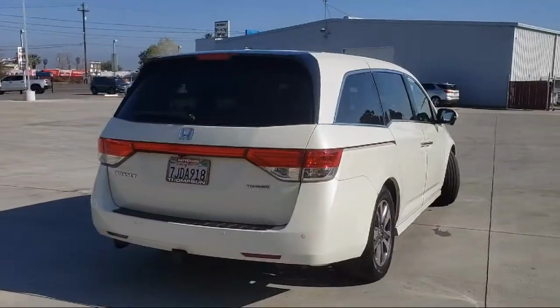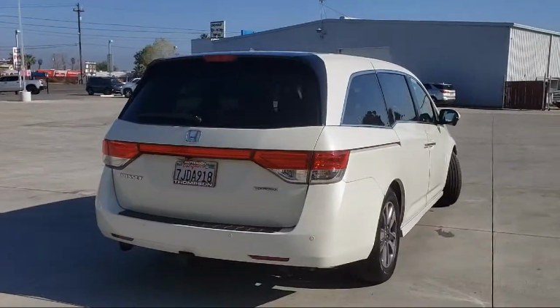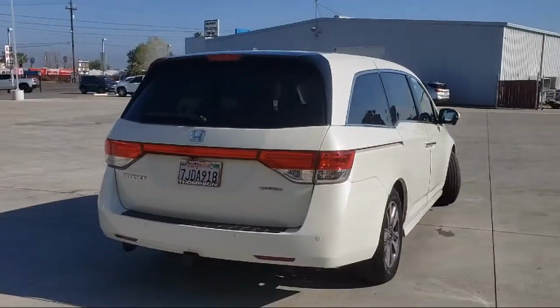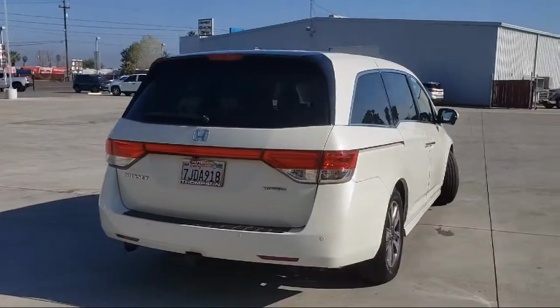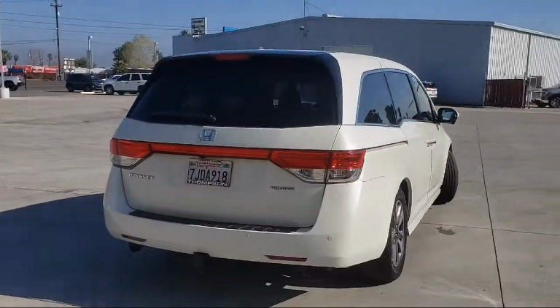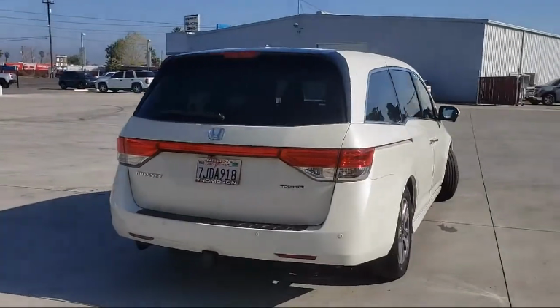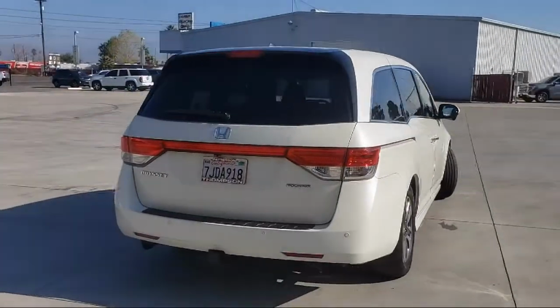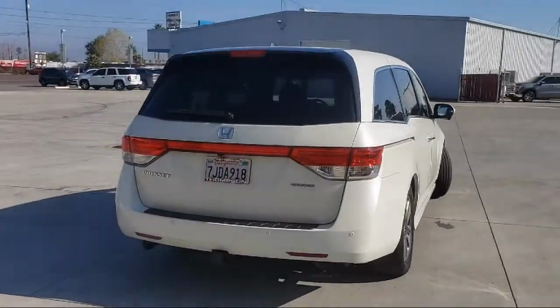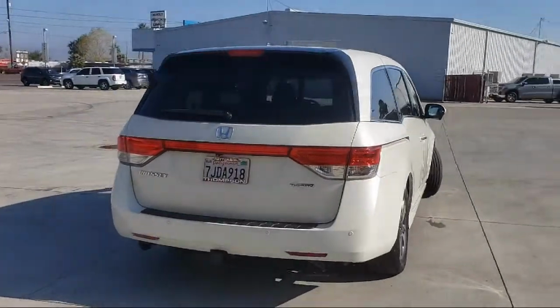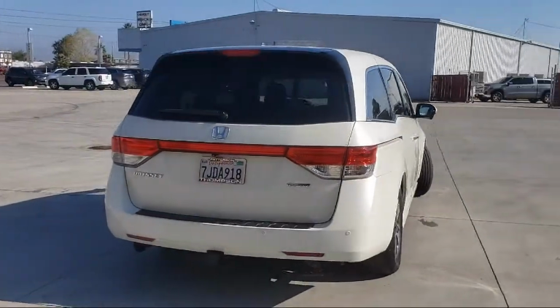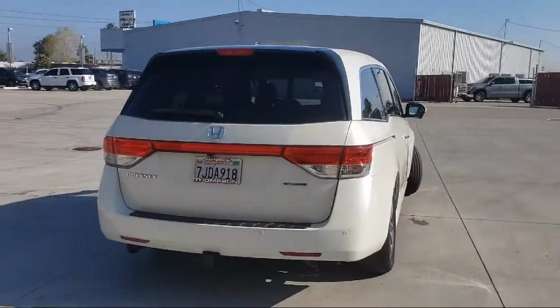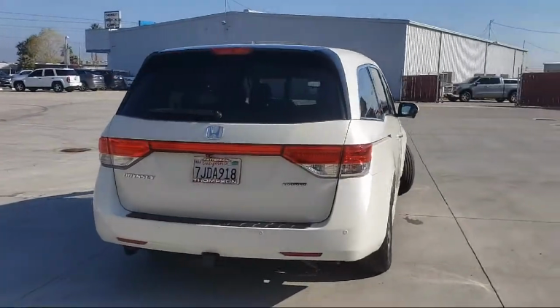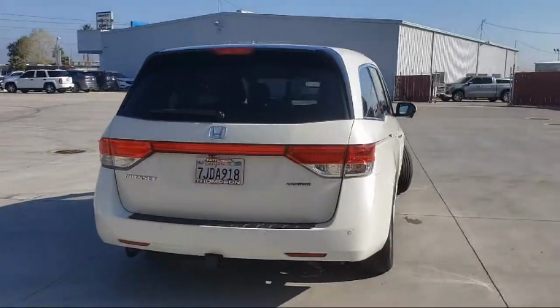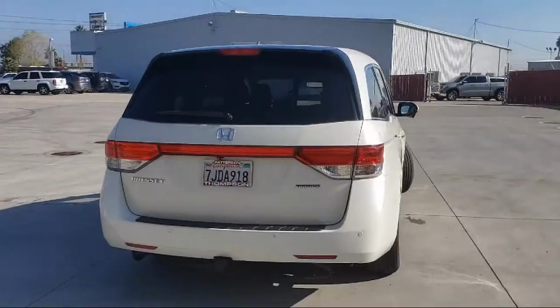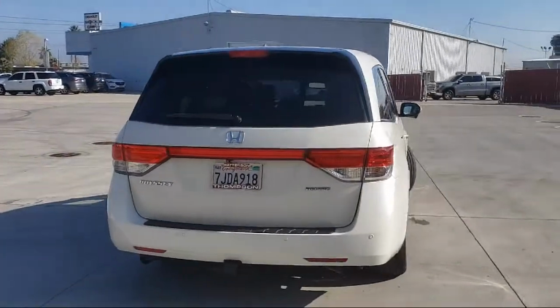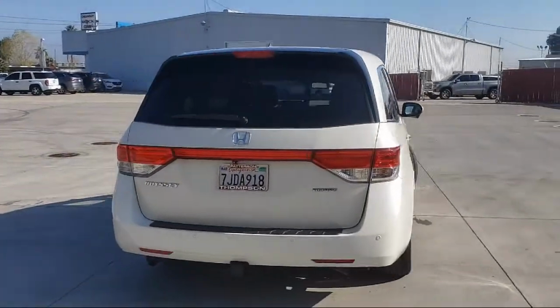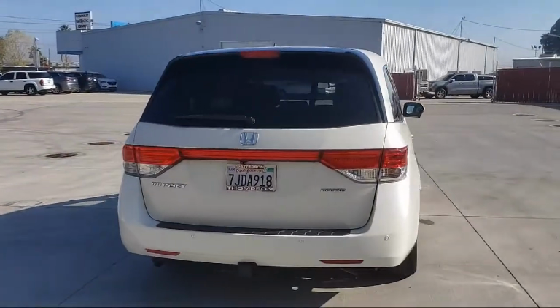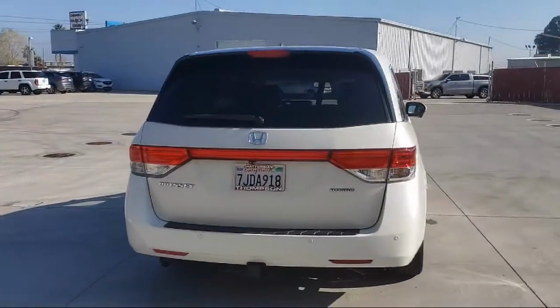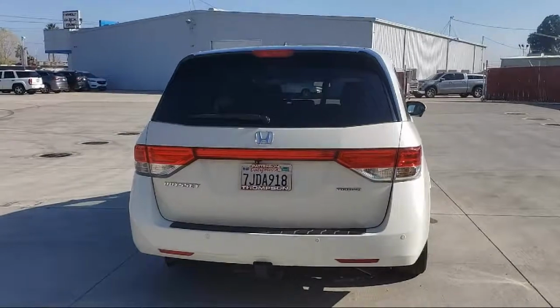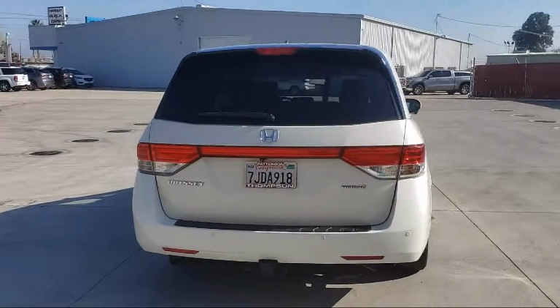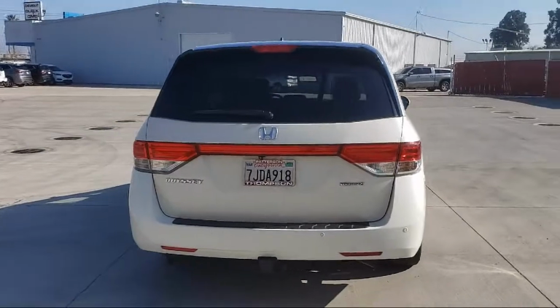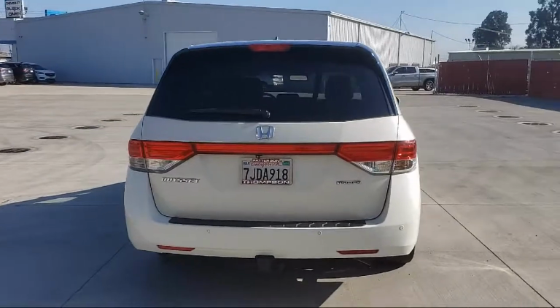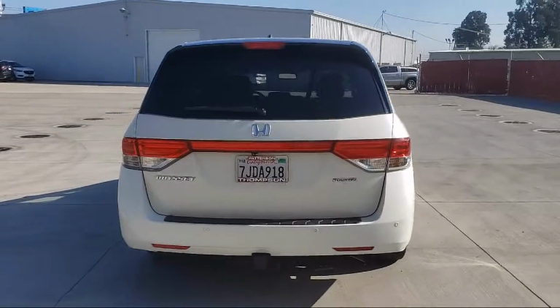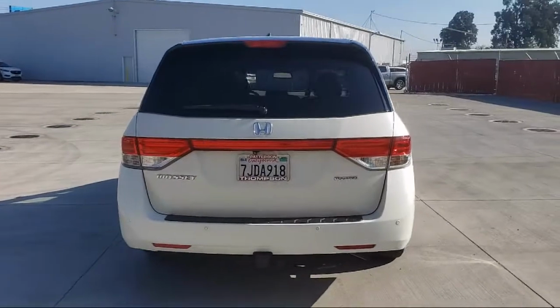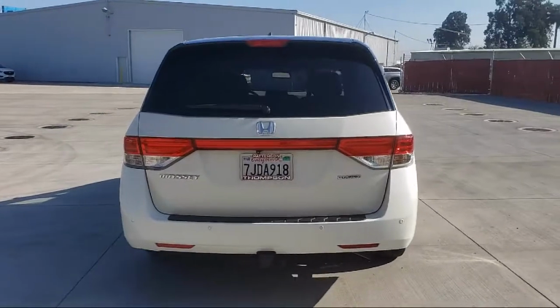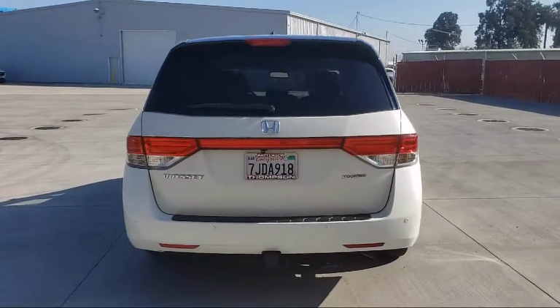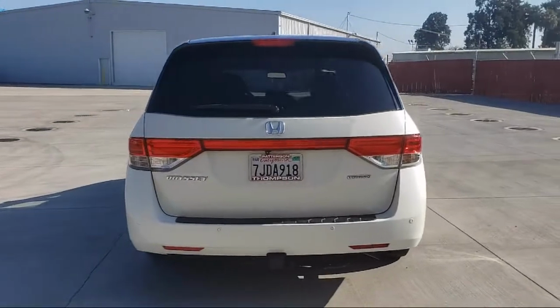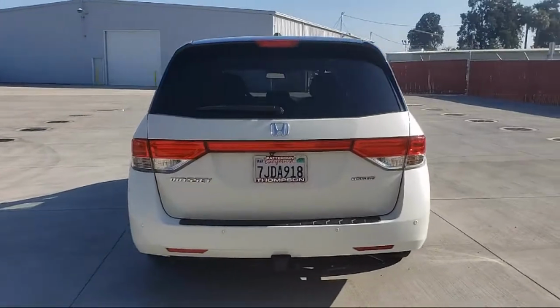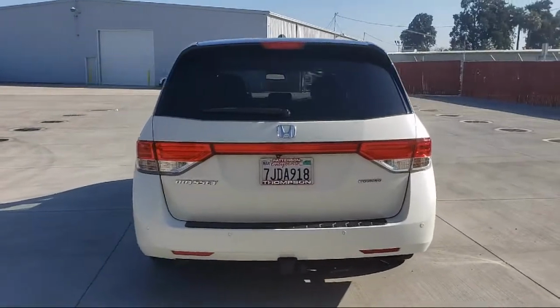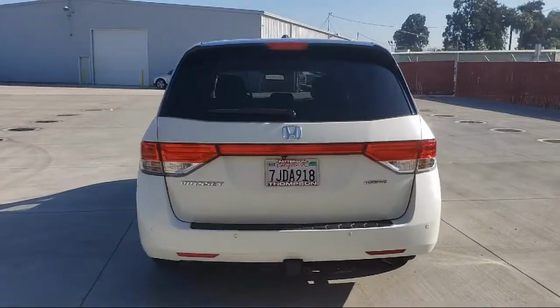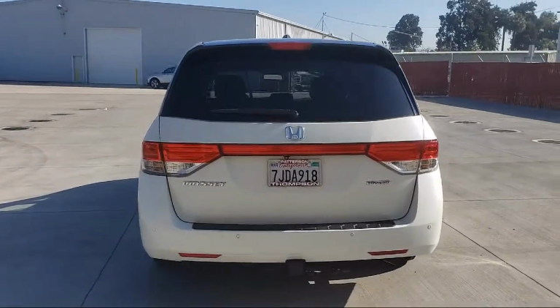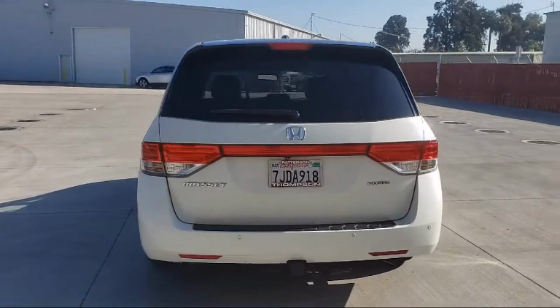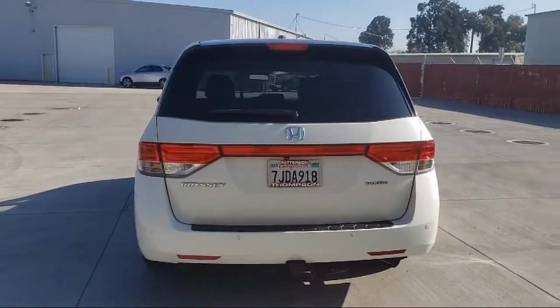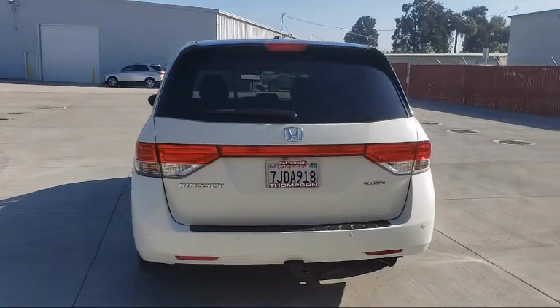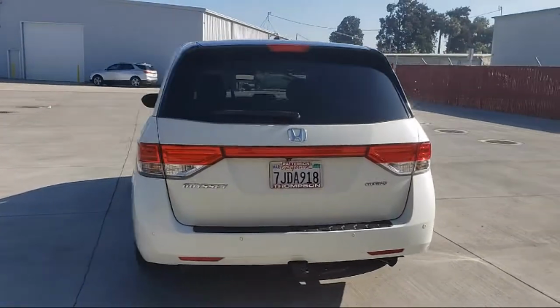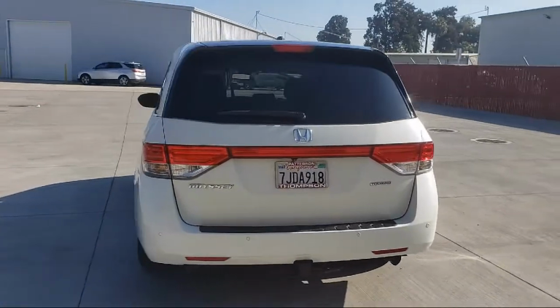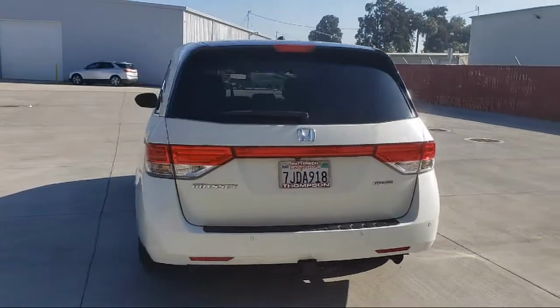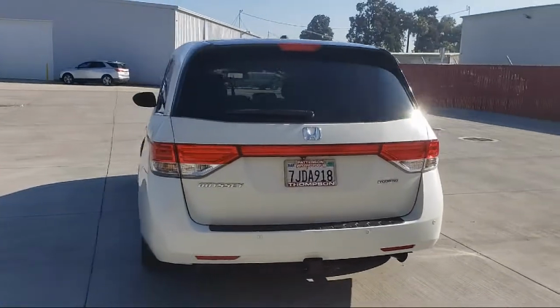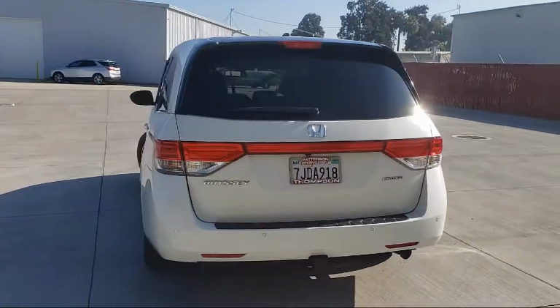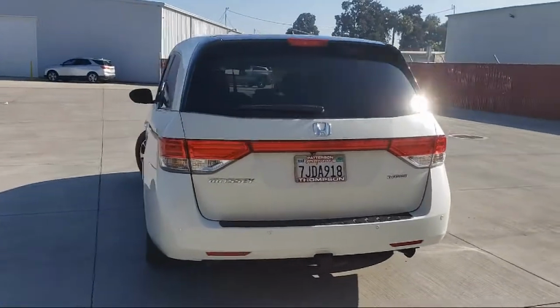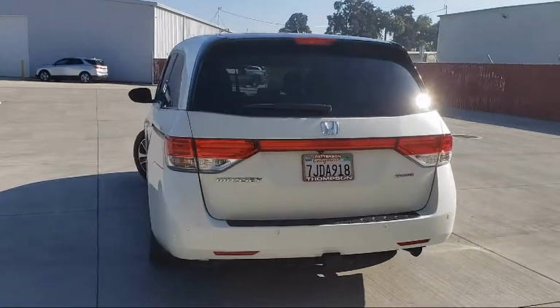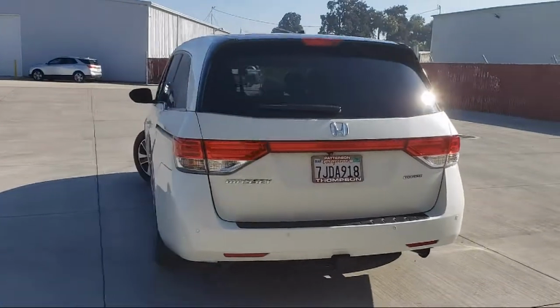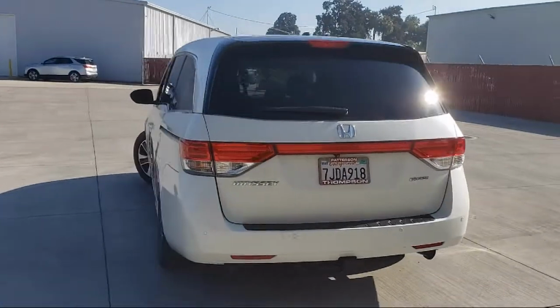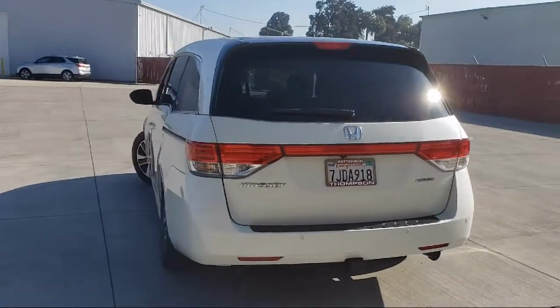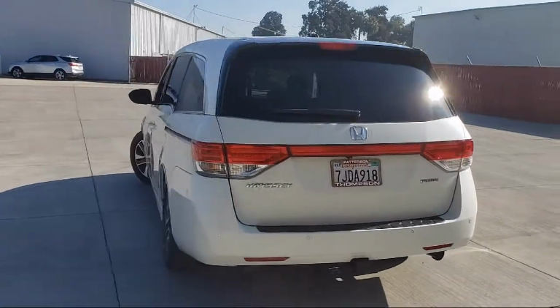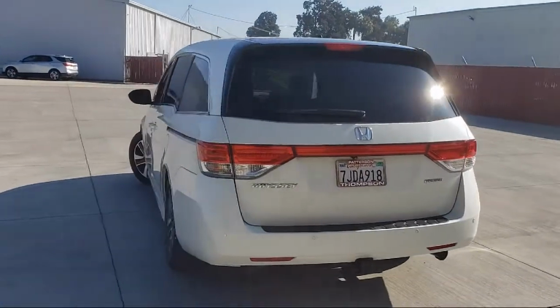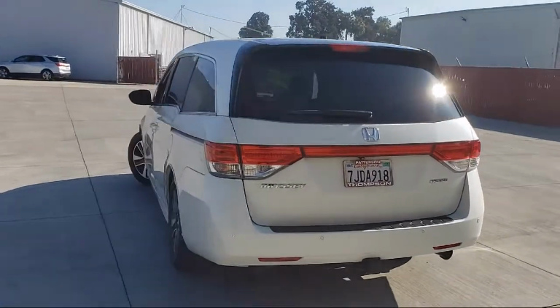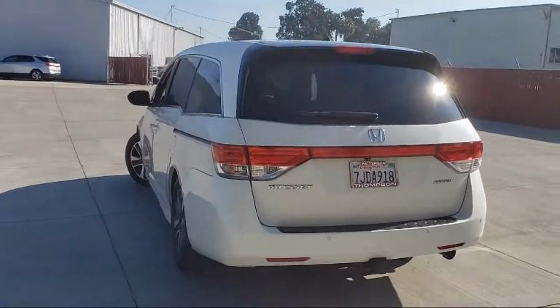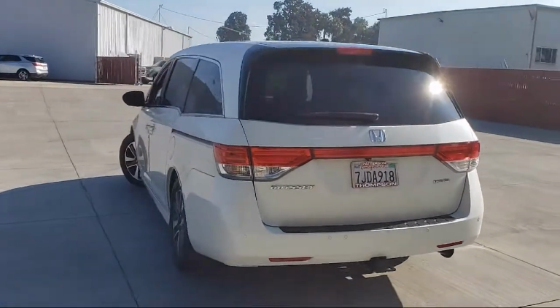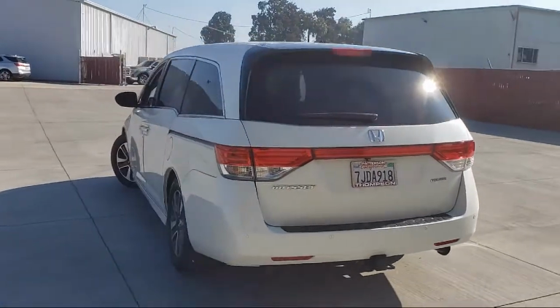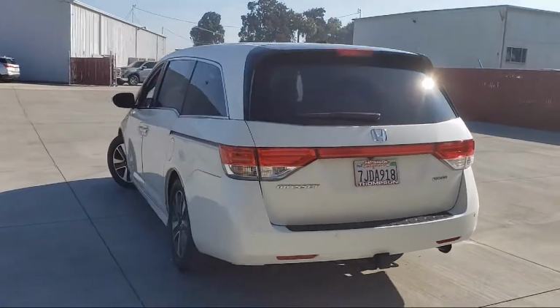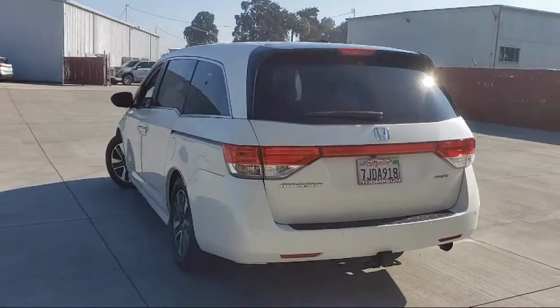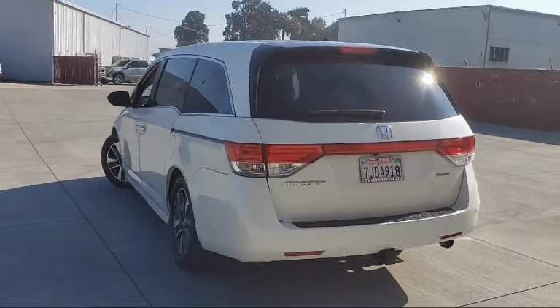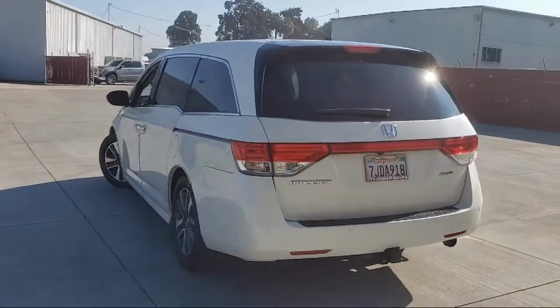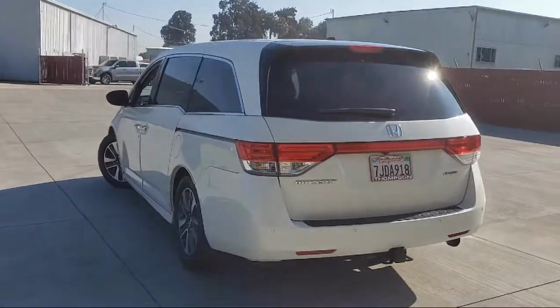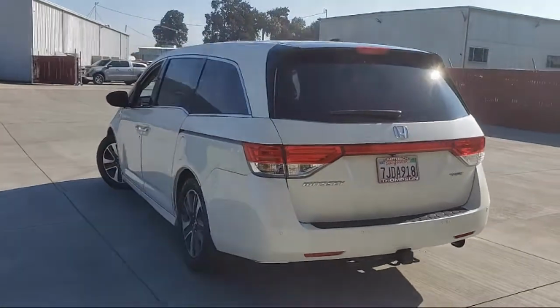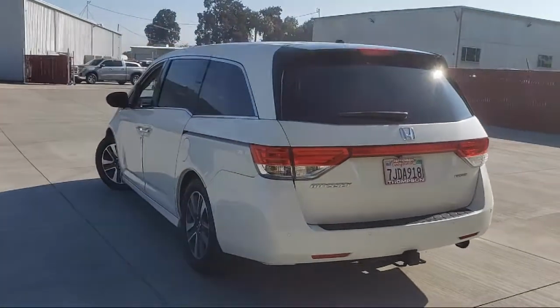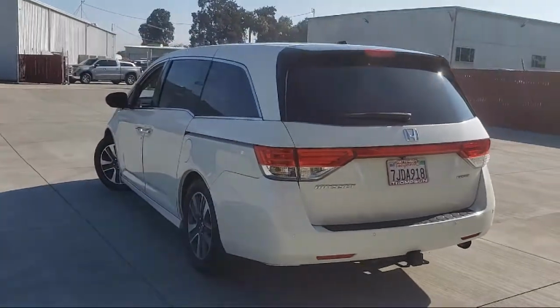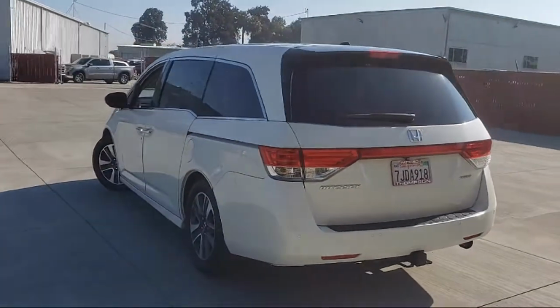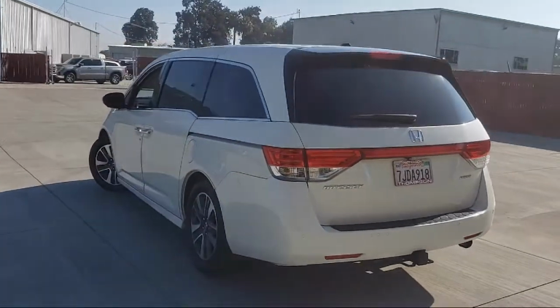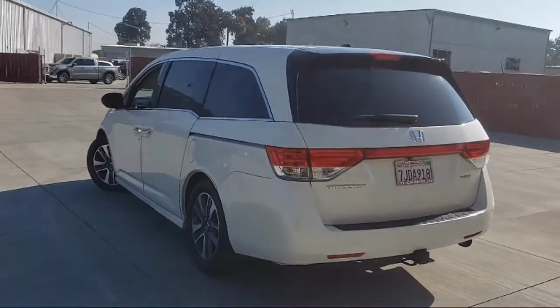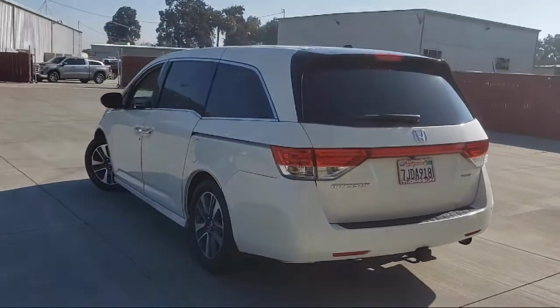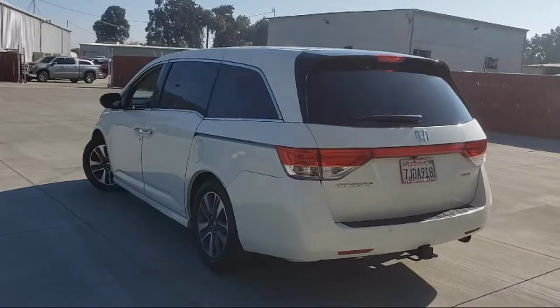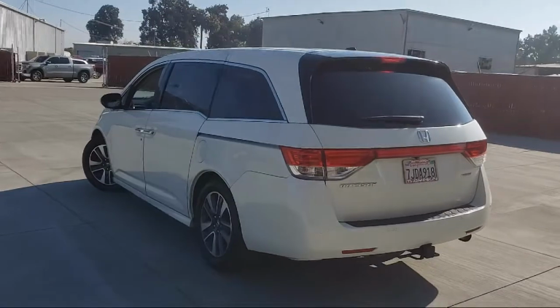MP3 Single Disc Audio System, Keyless Start, Traction Control, Power Windows, and much more.